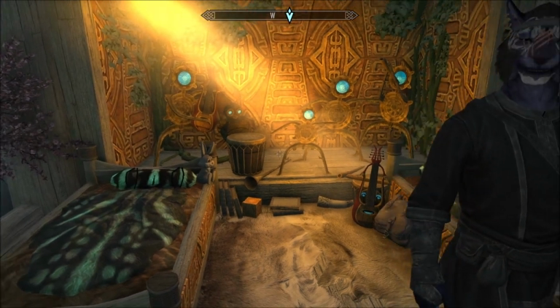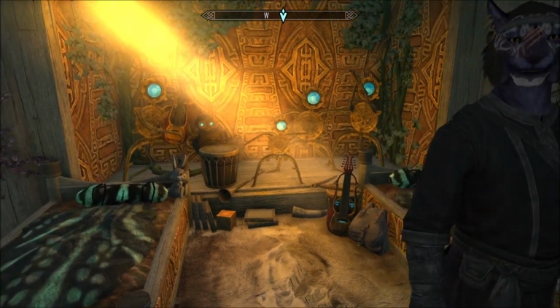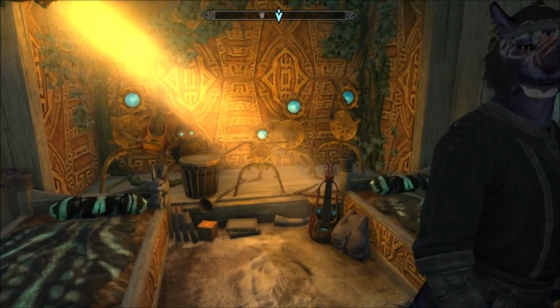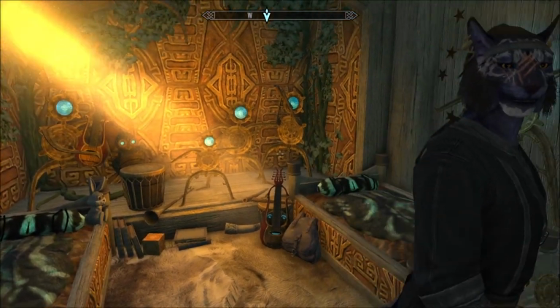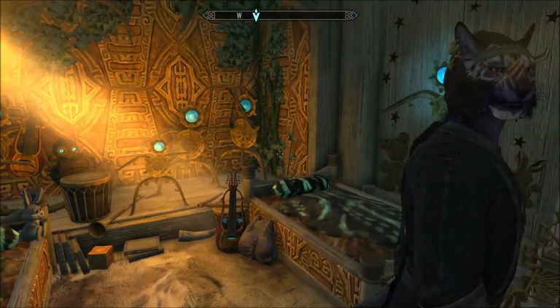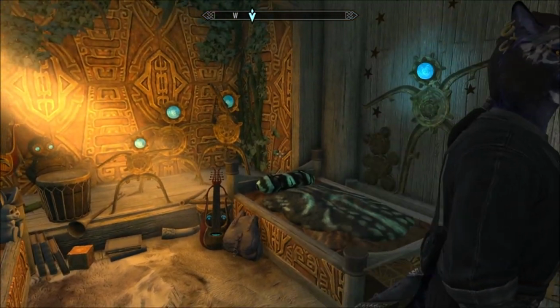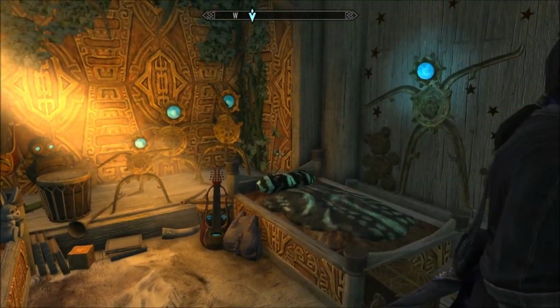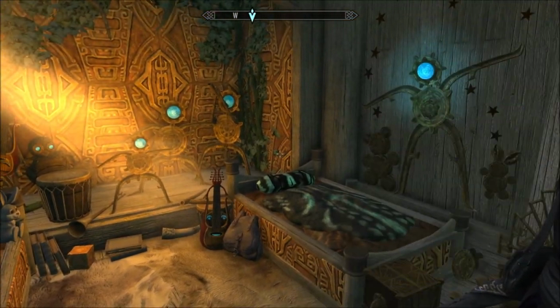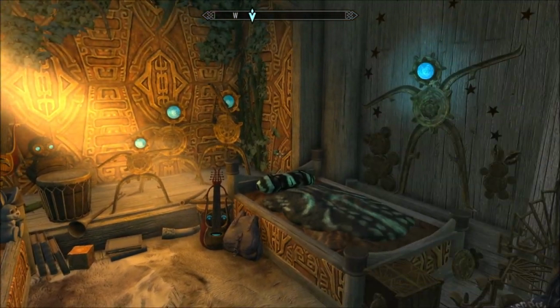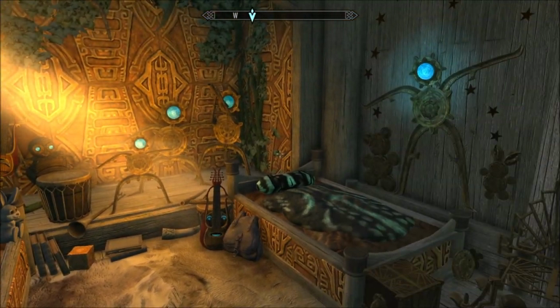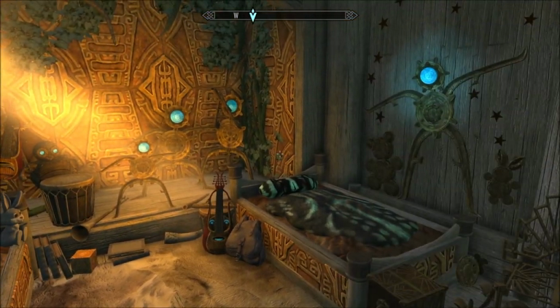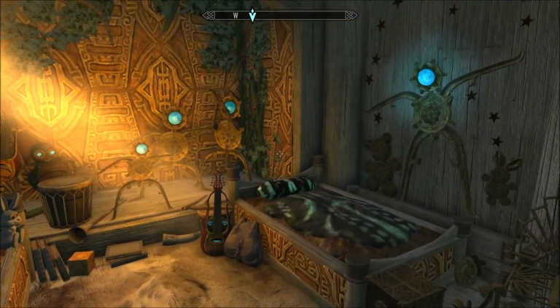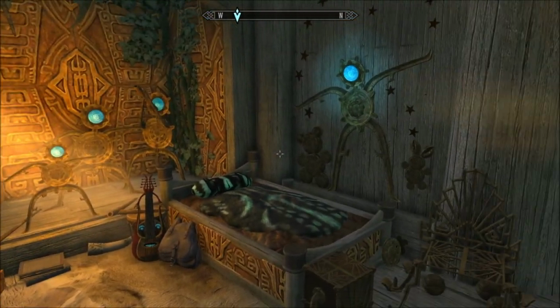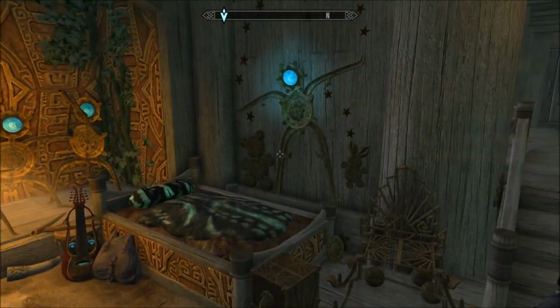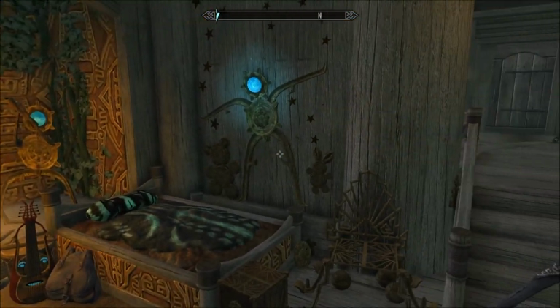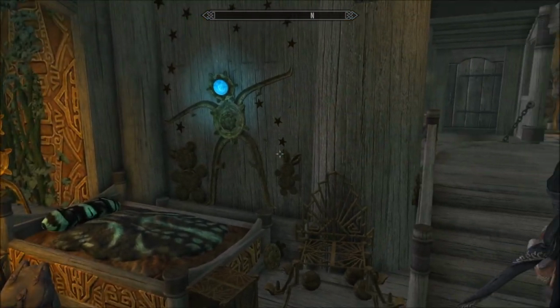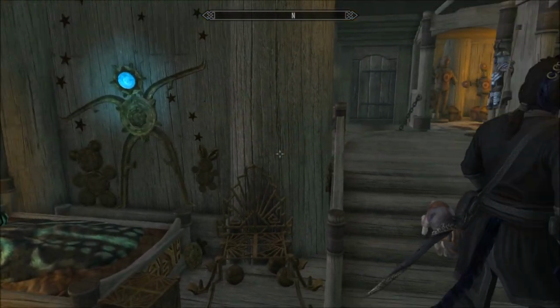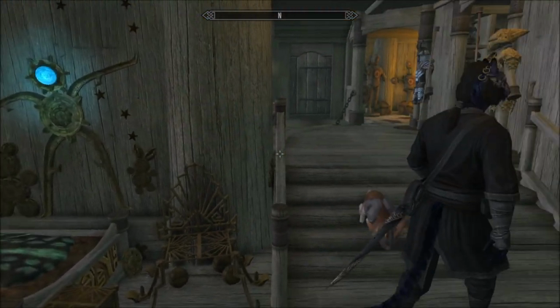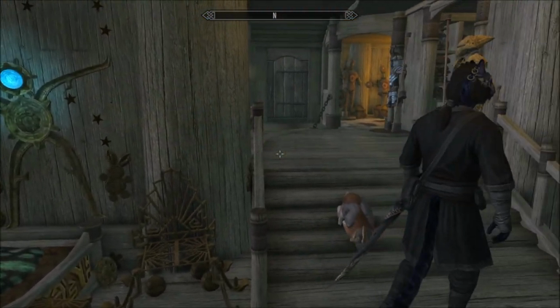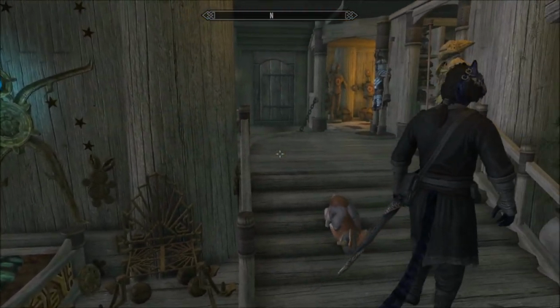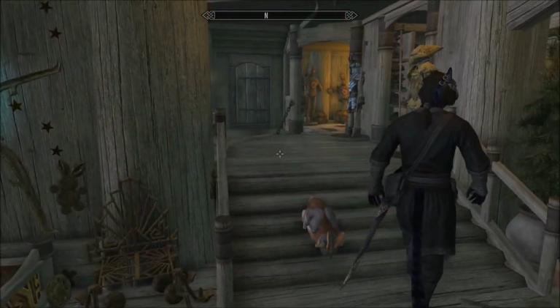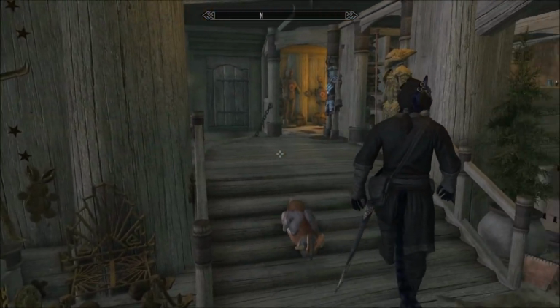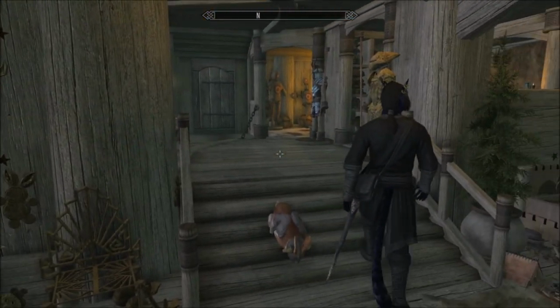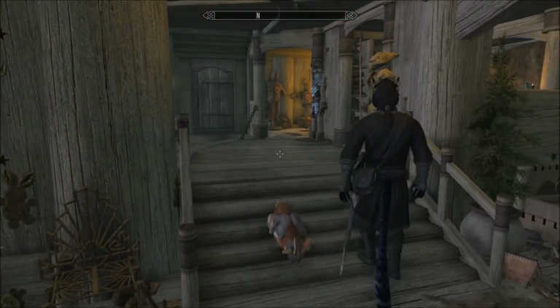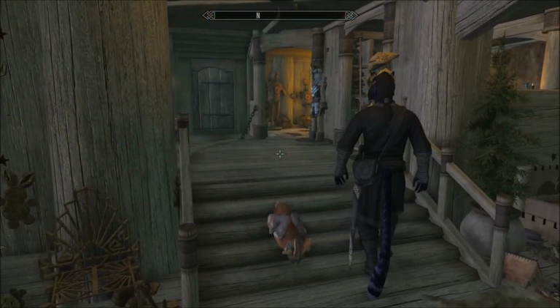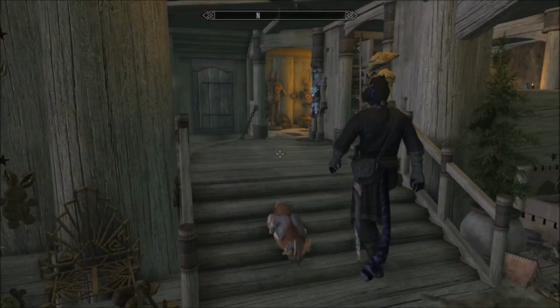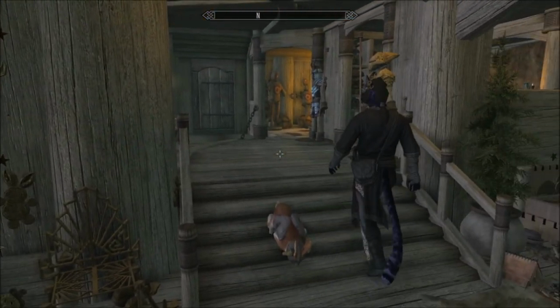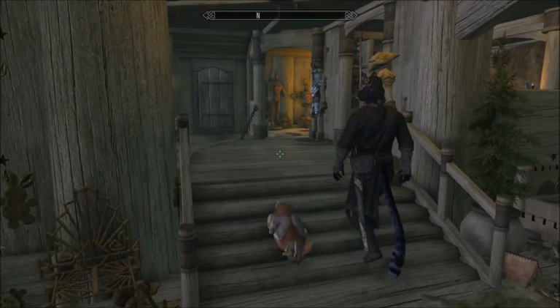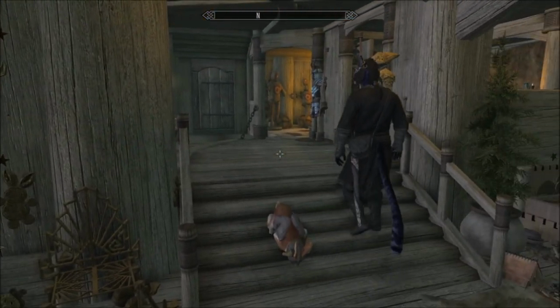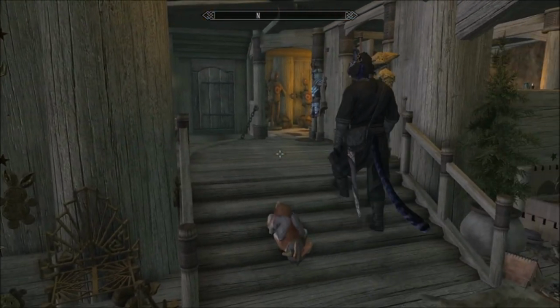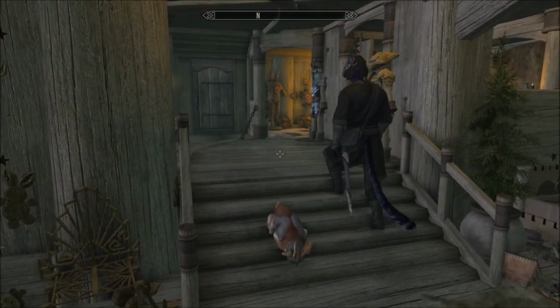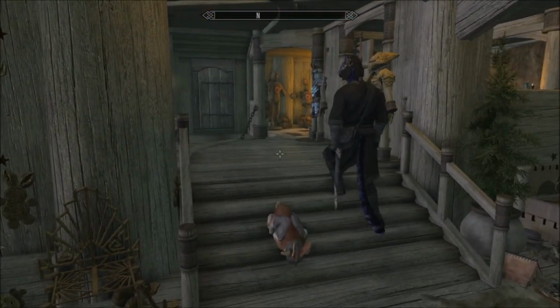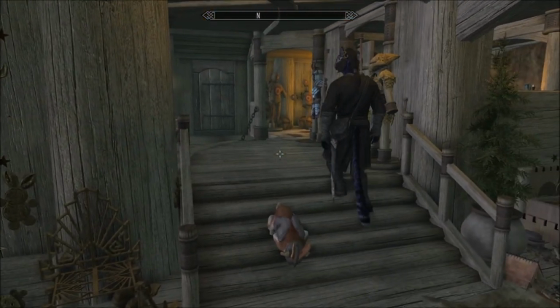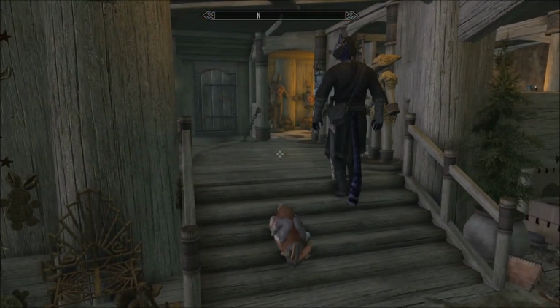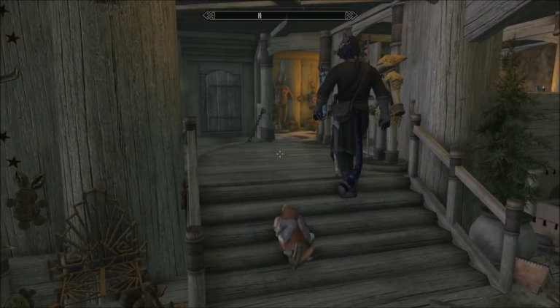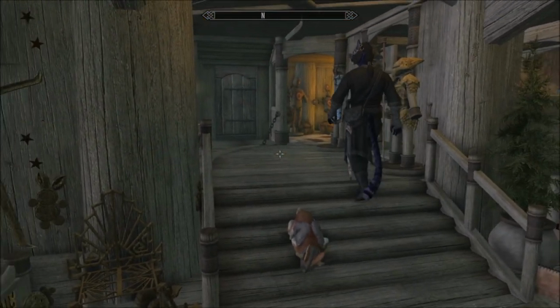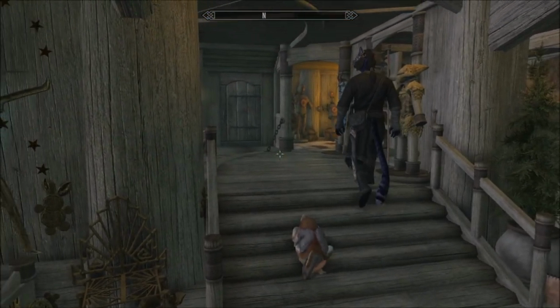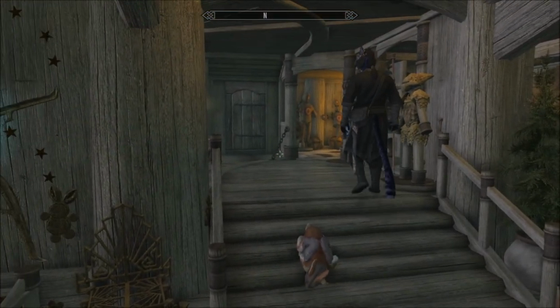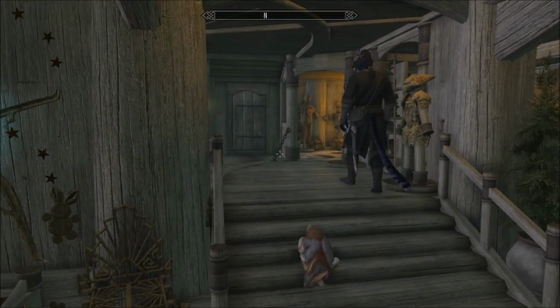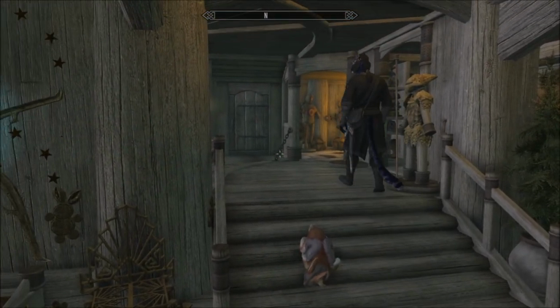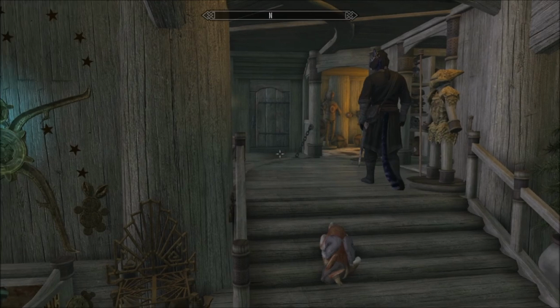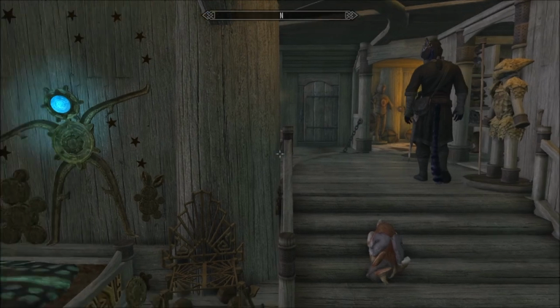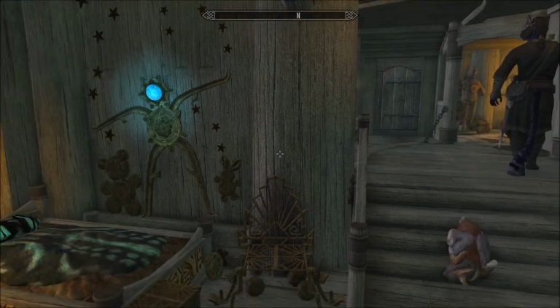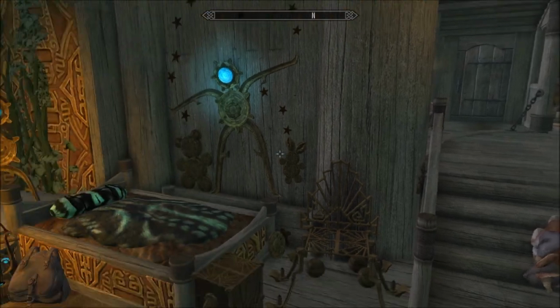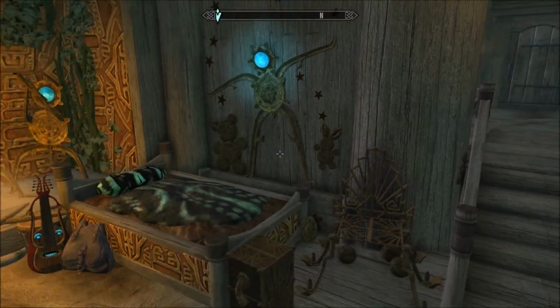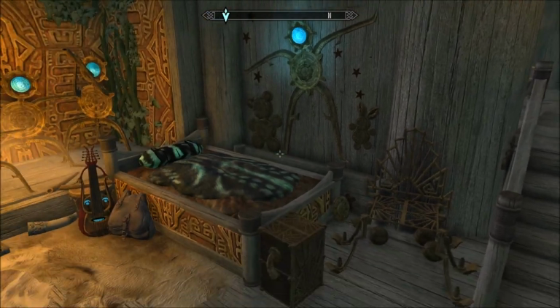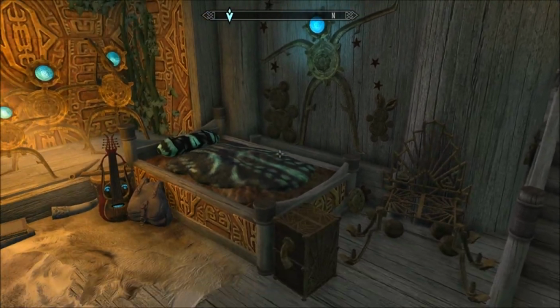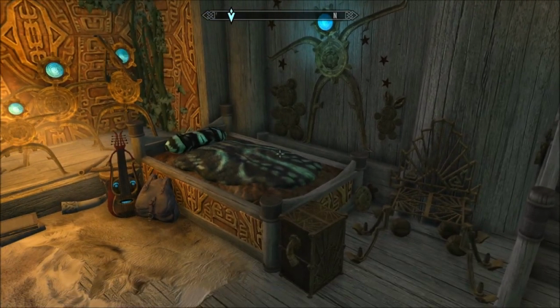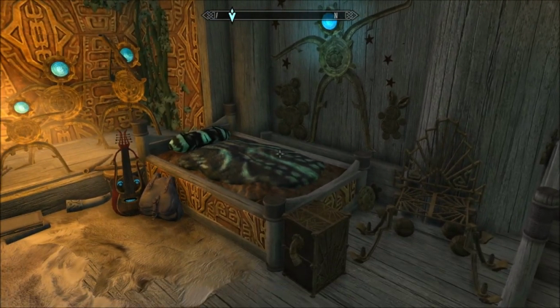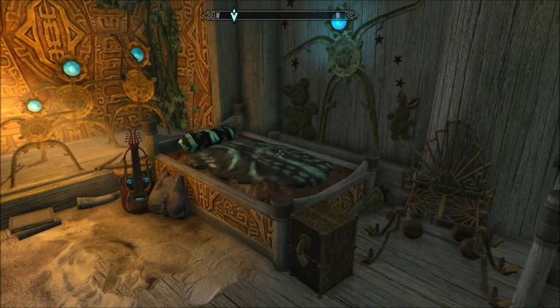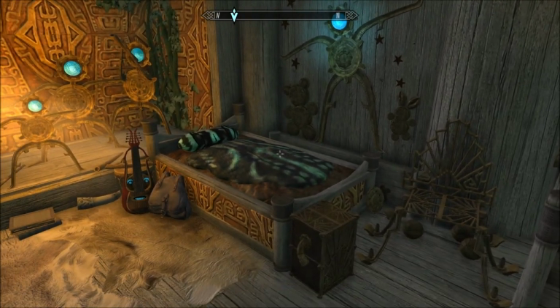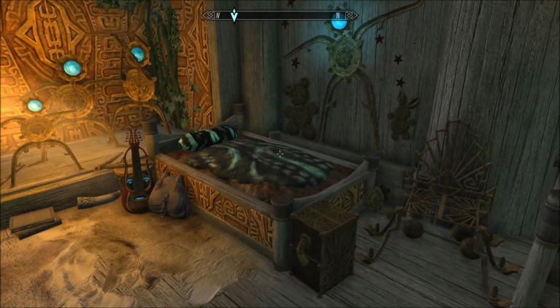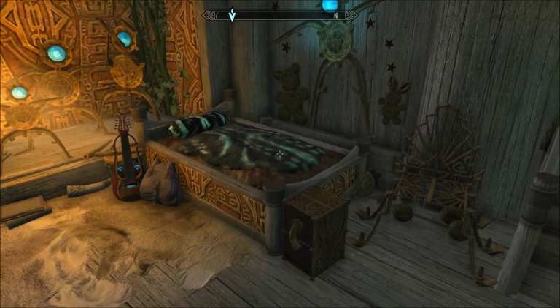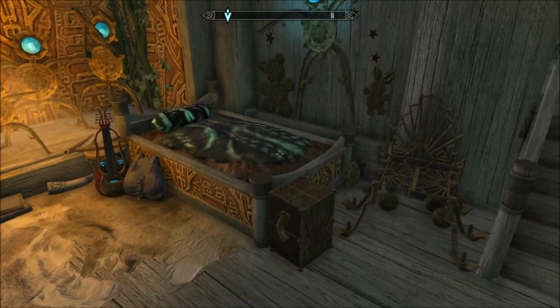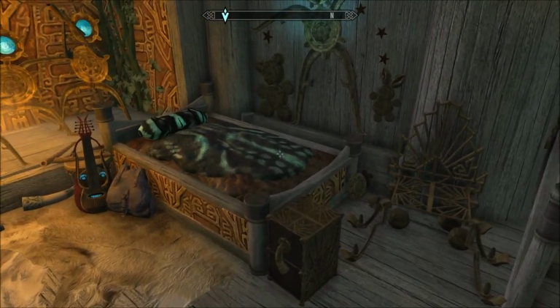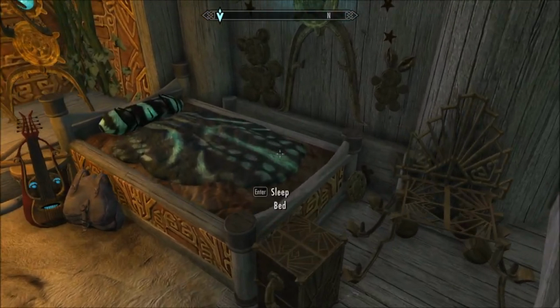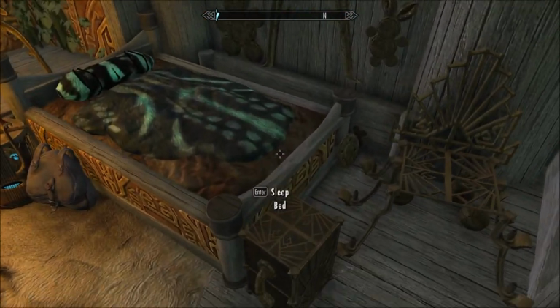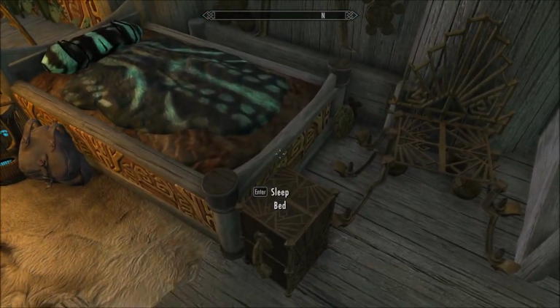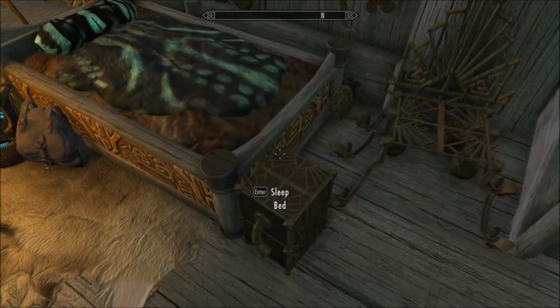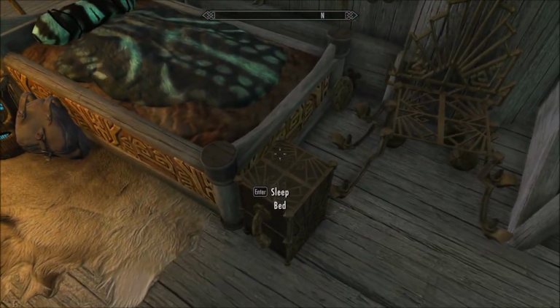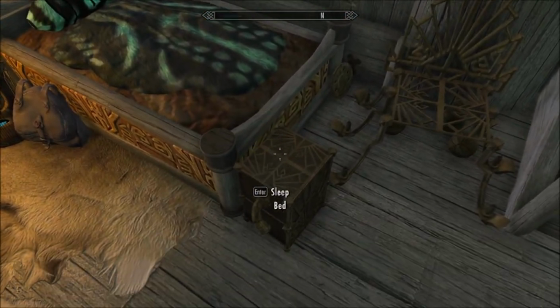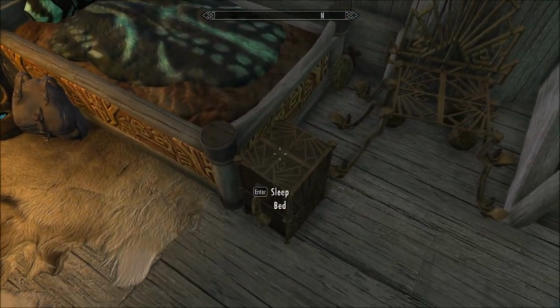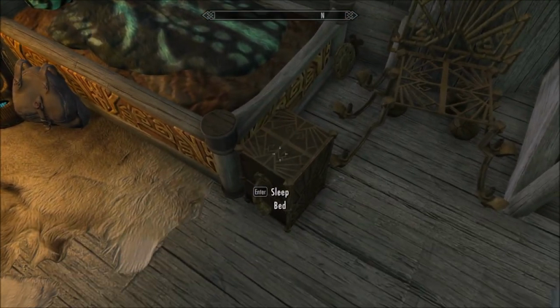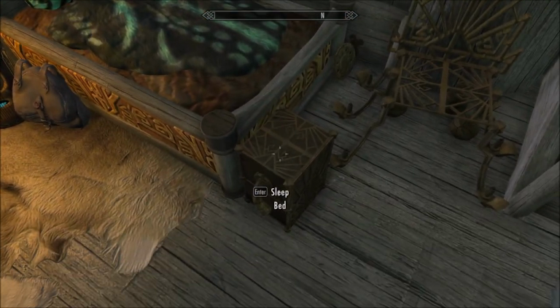Oh hey Inigo, you're just in the child's bed — and he was sitting on it eating earlier on!